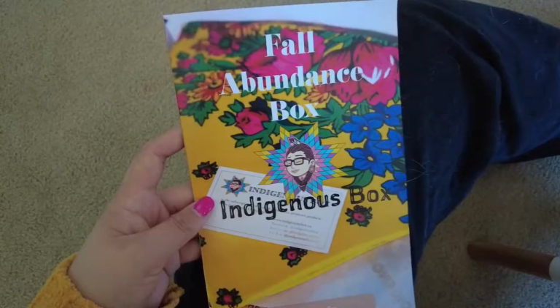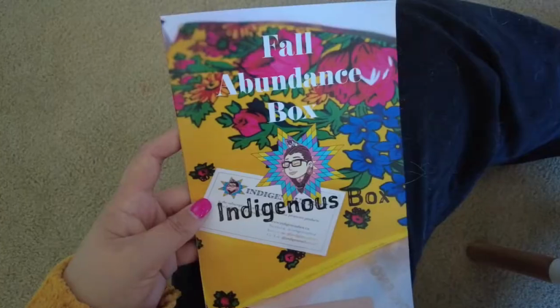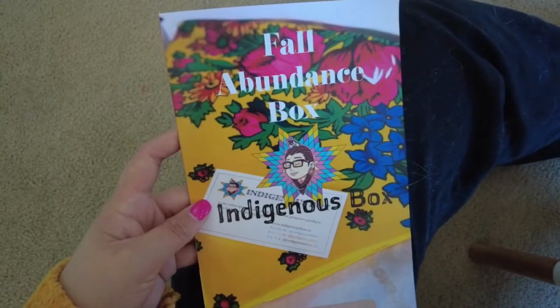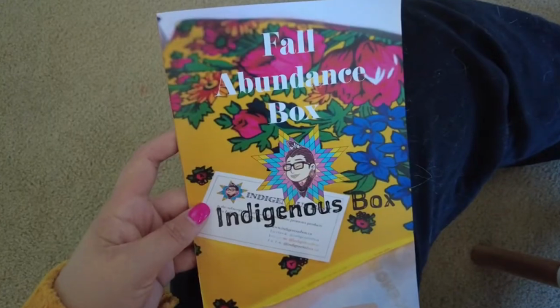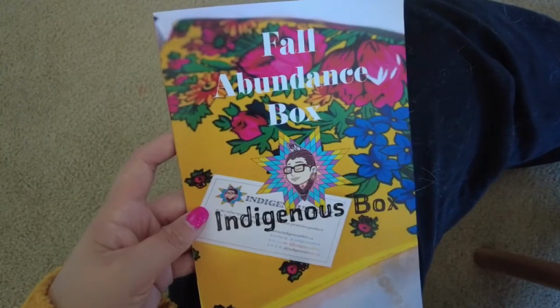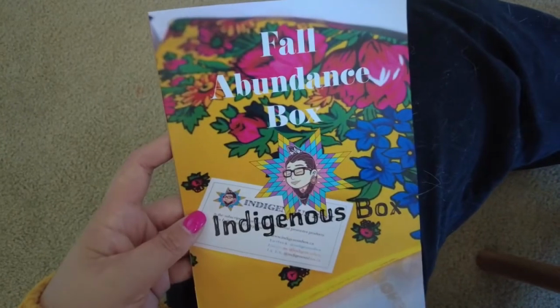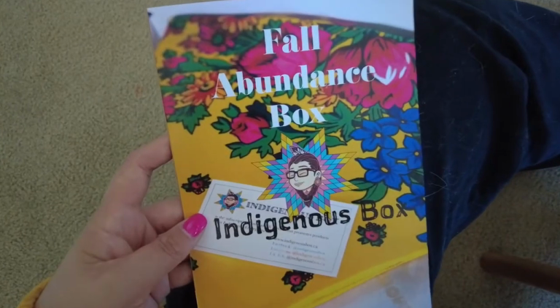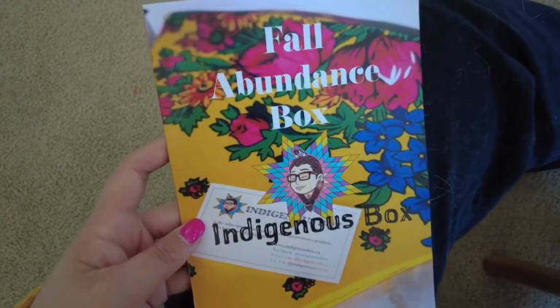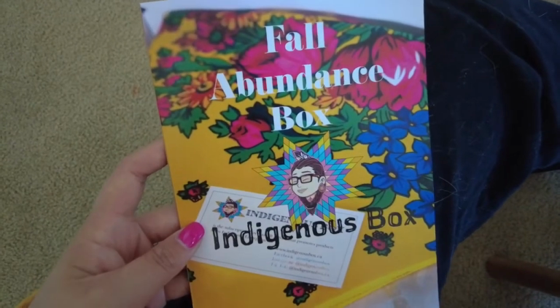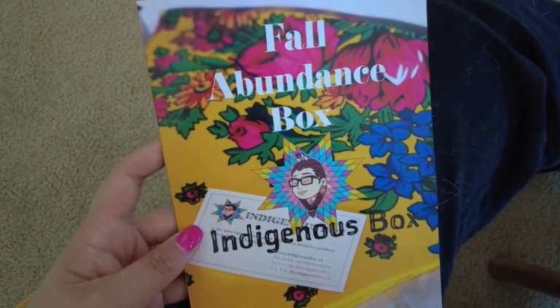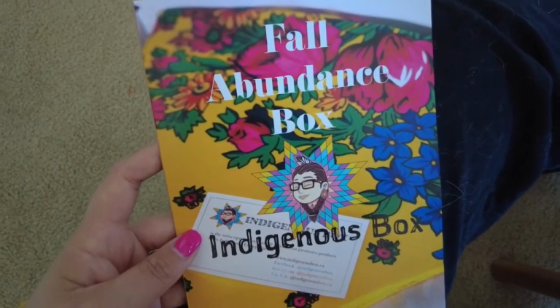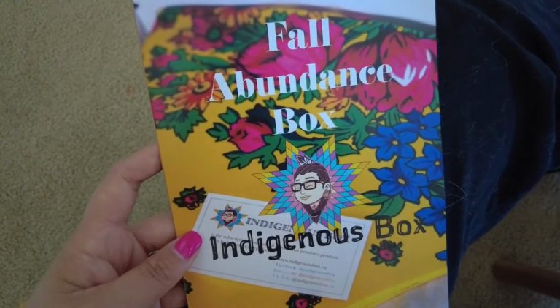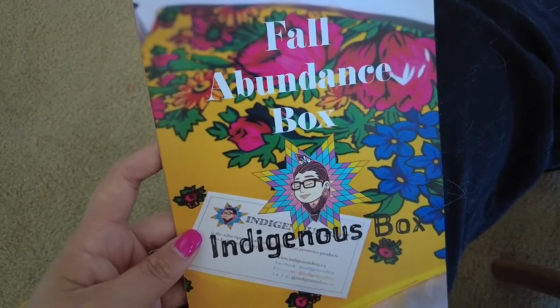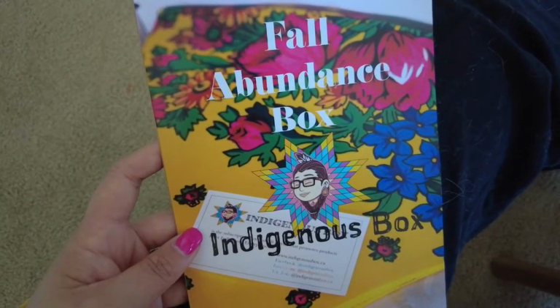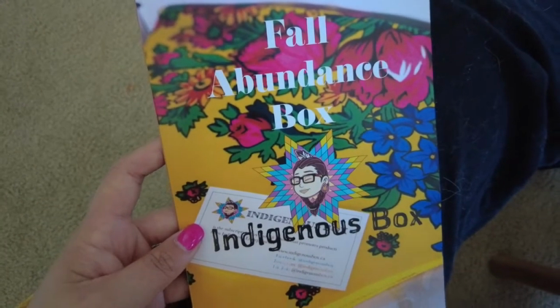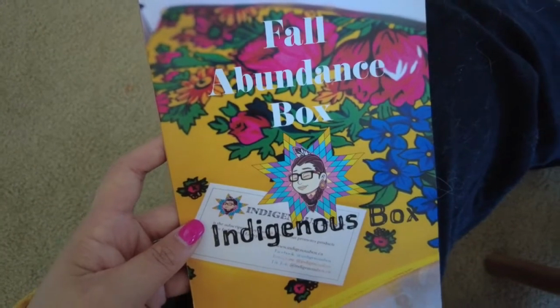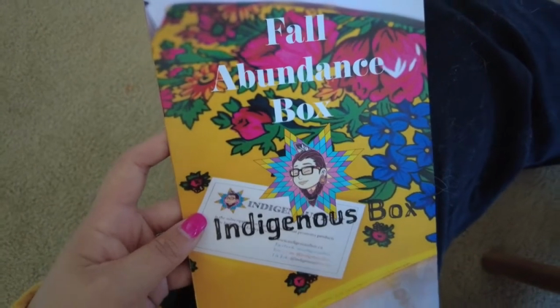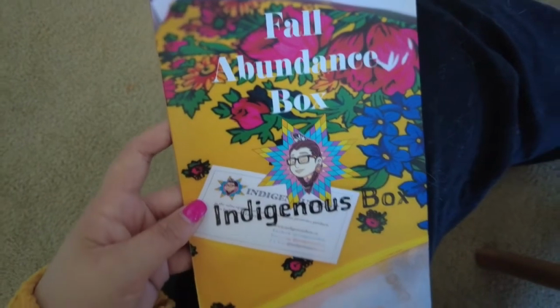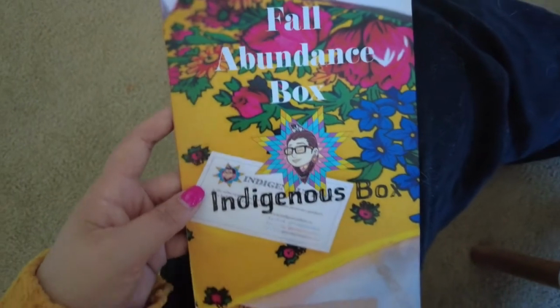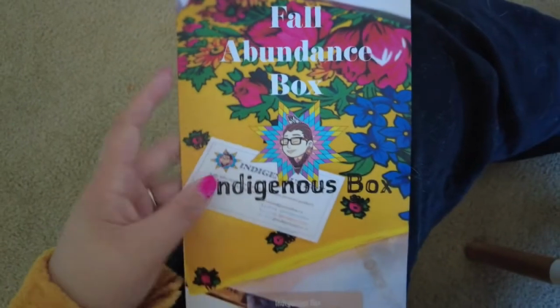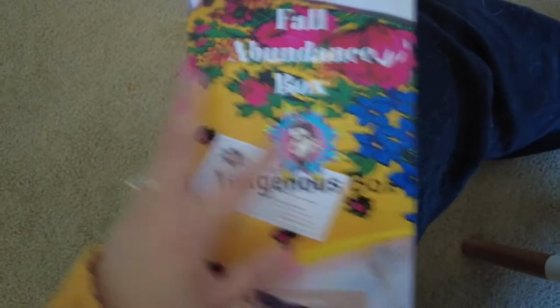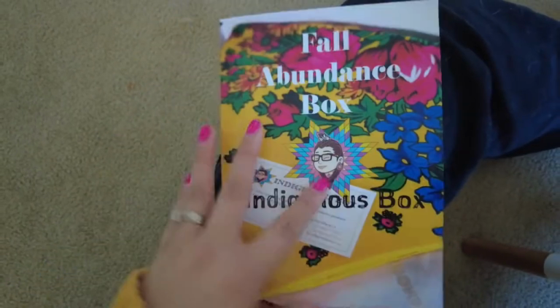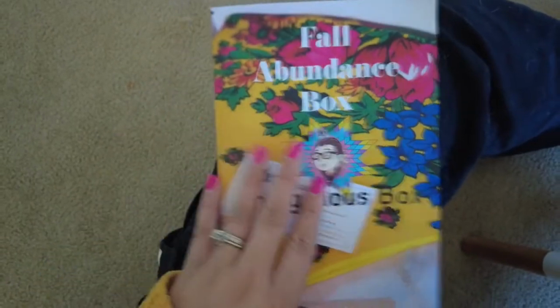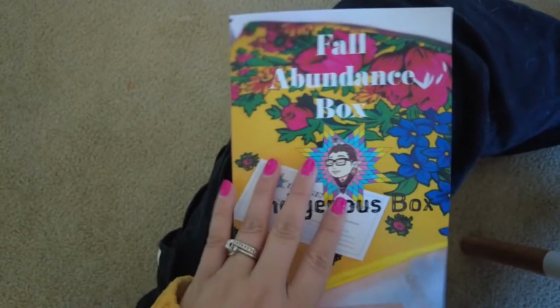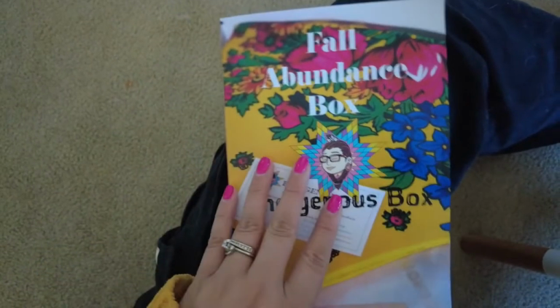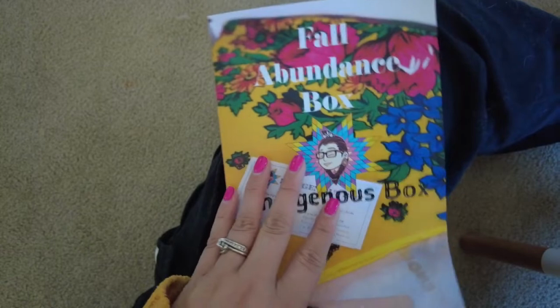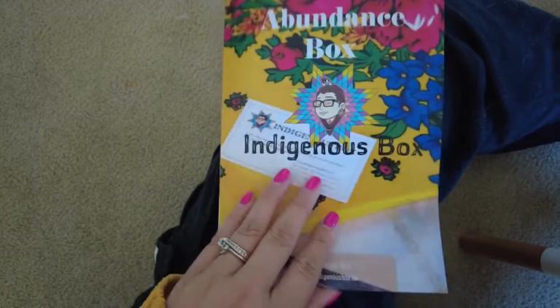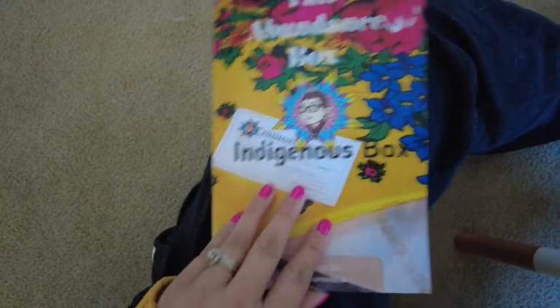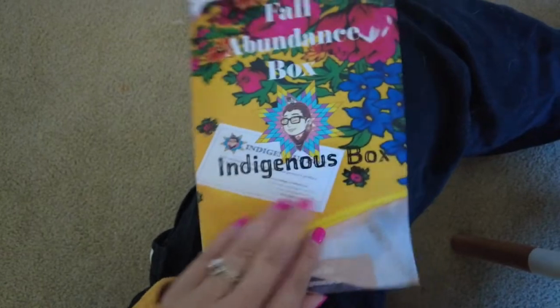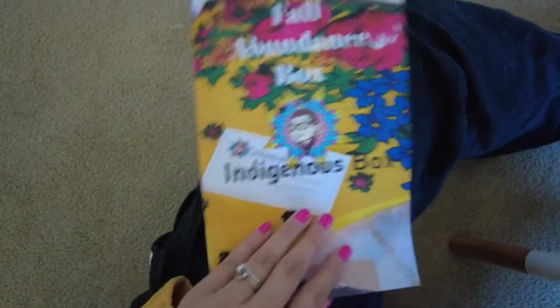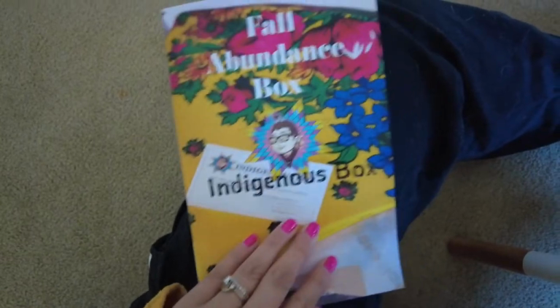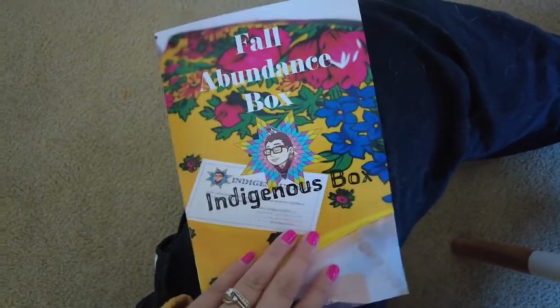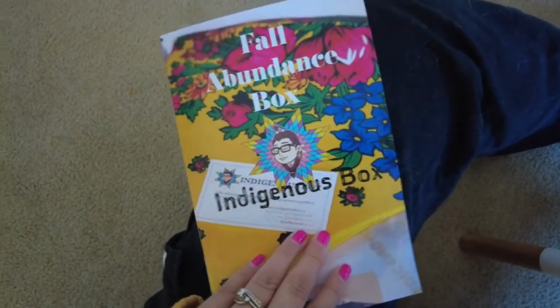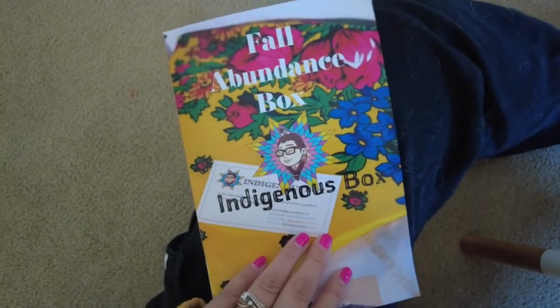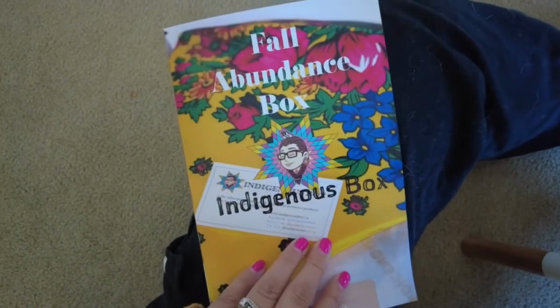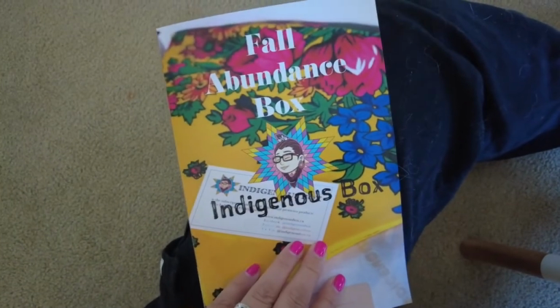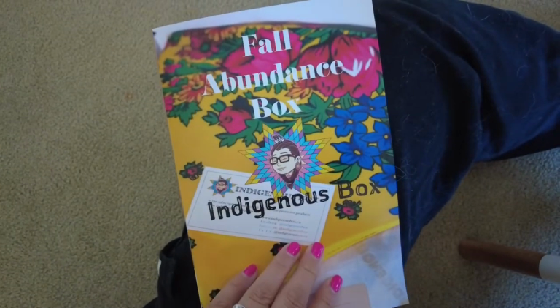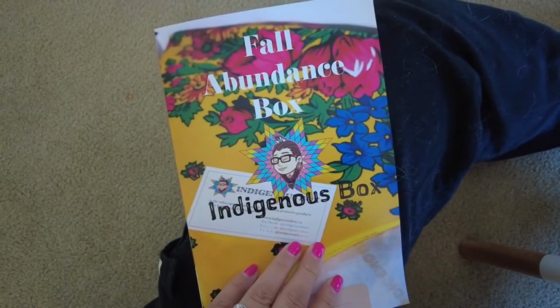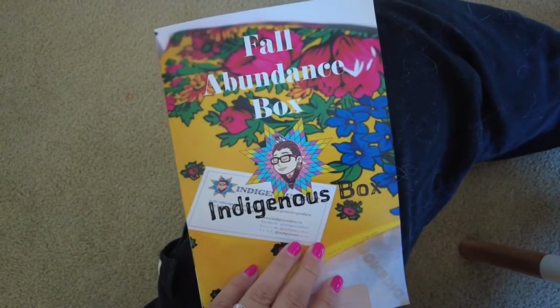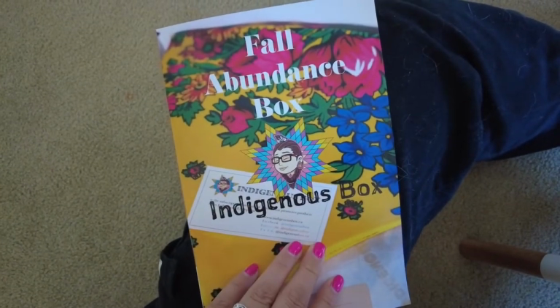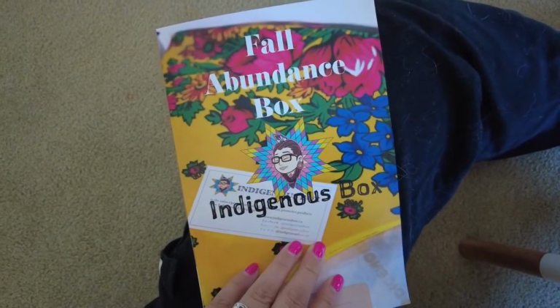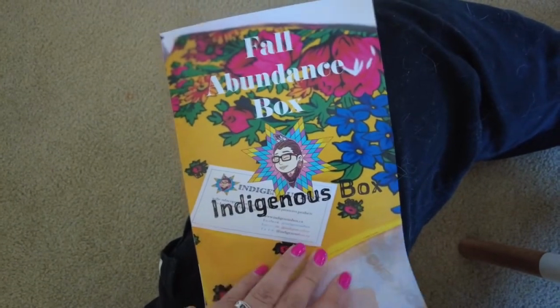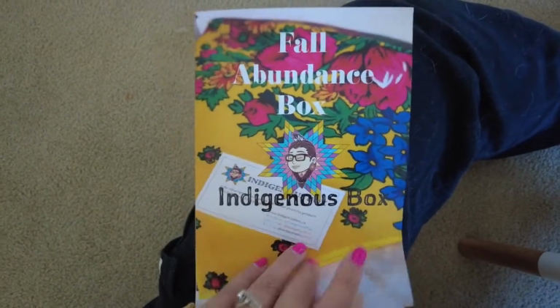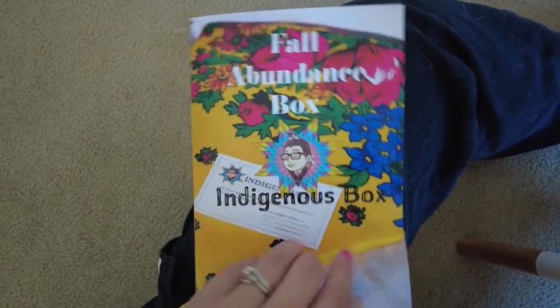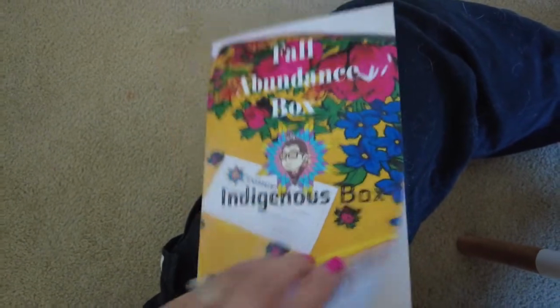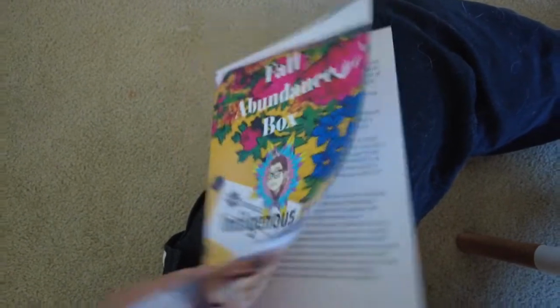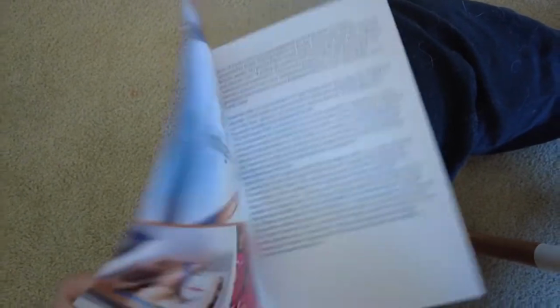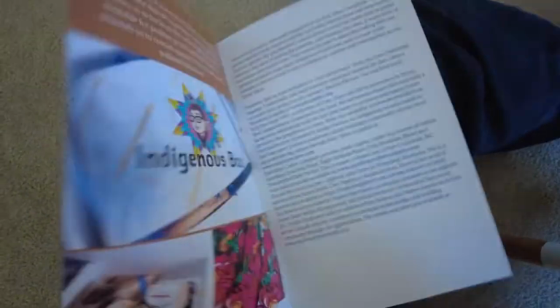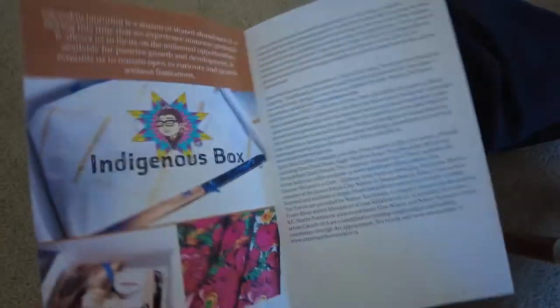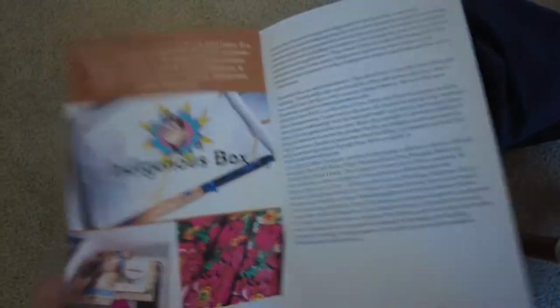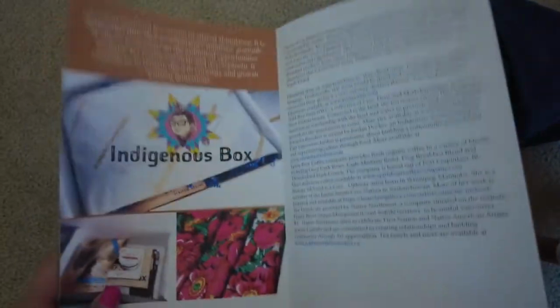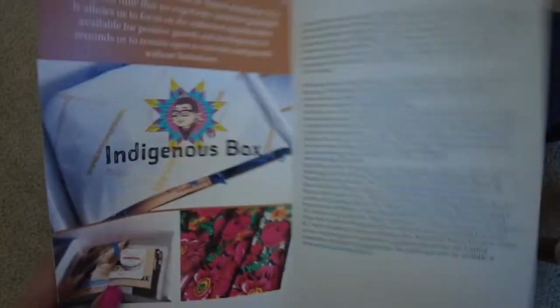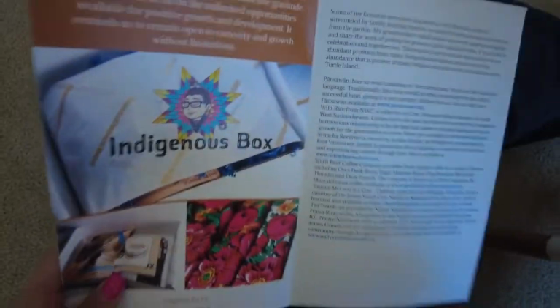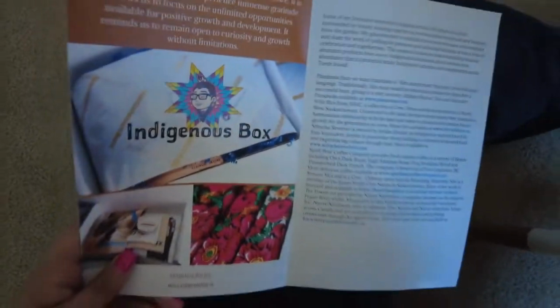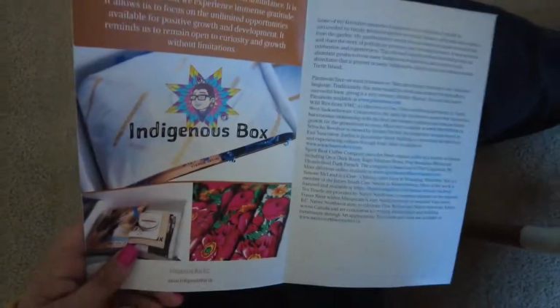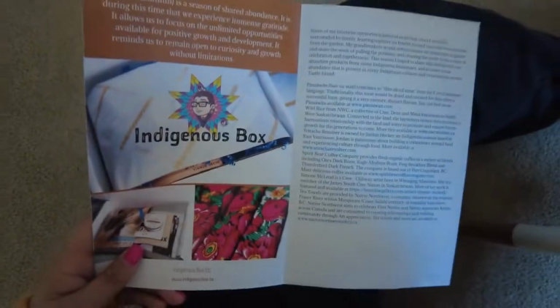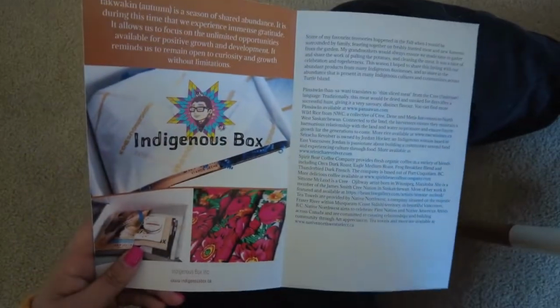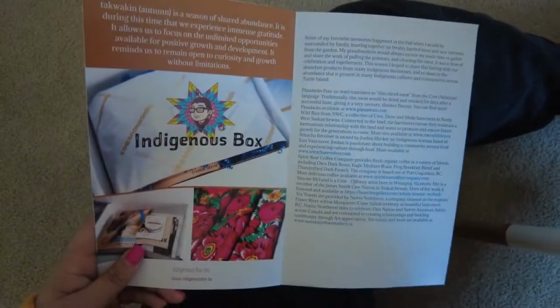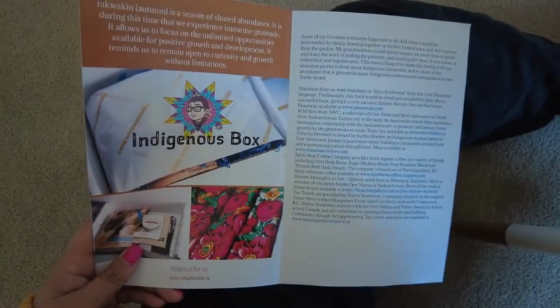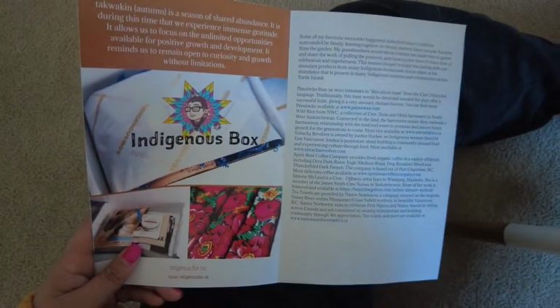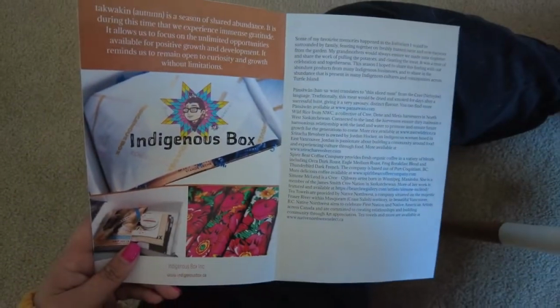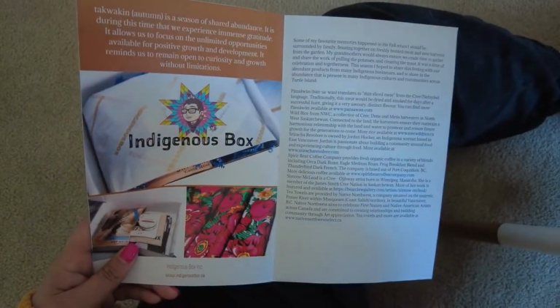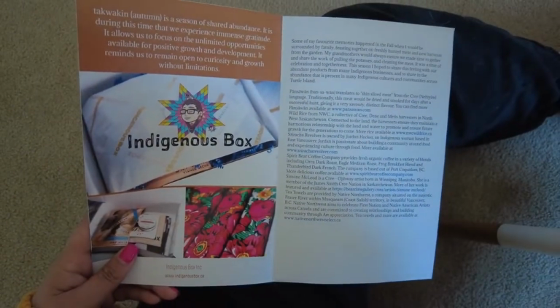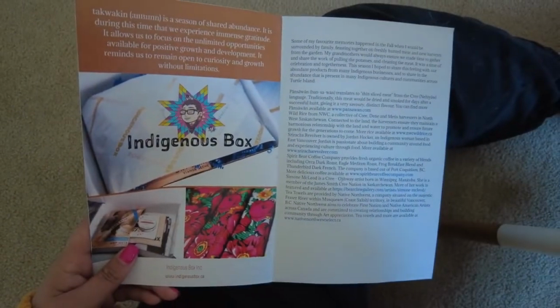Each Indigenous box comes with a booklet describing the box items and what the season or box name means, including some Indigenous storytelling.